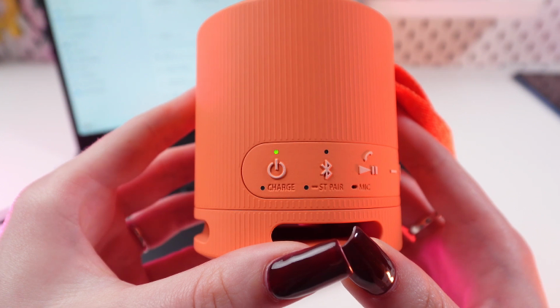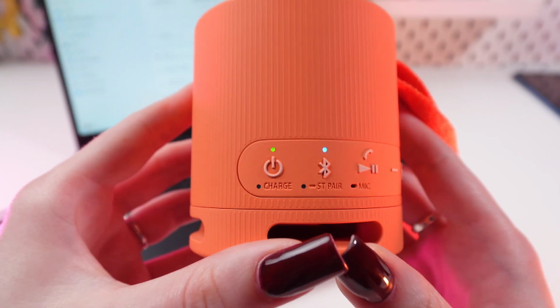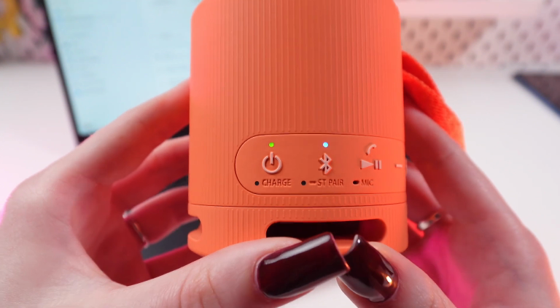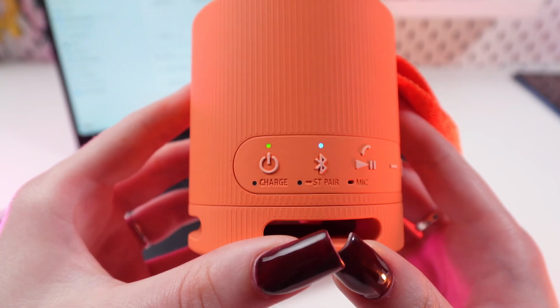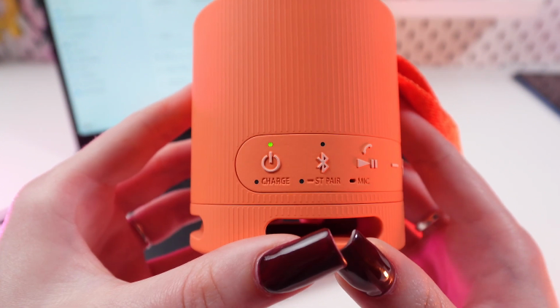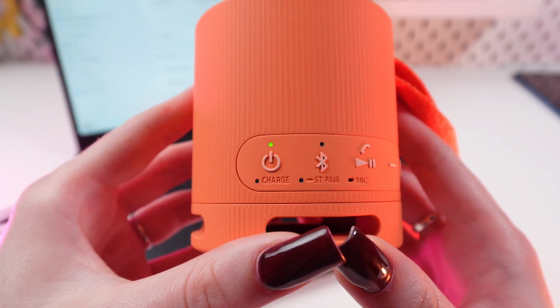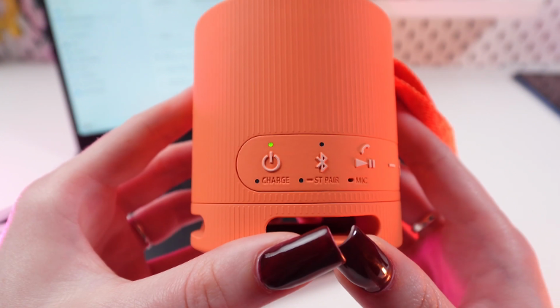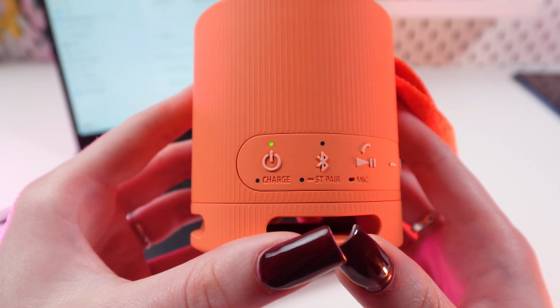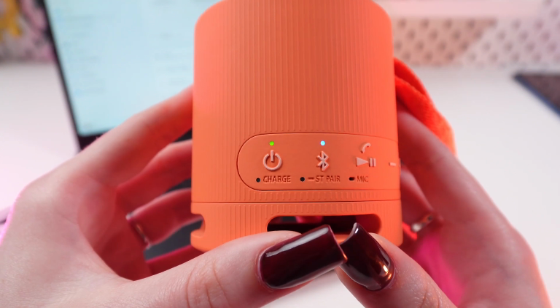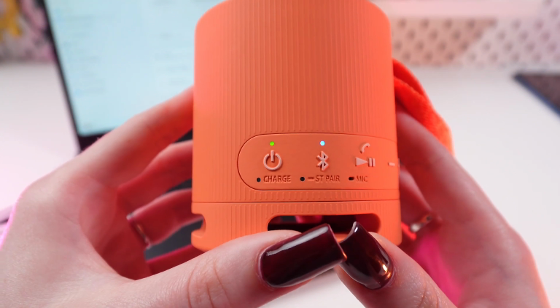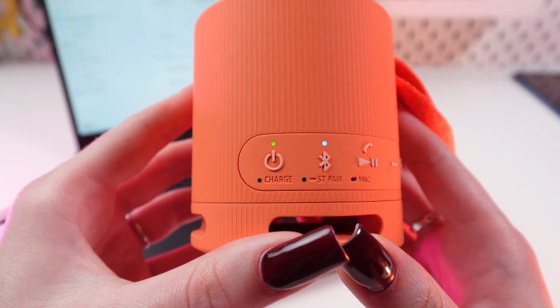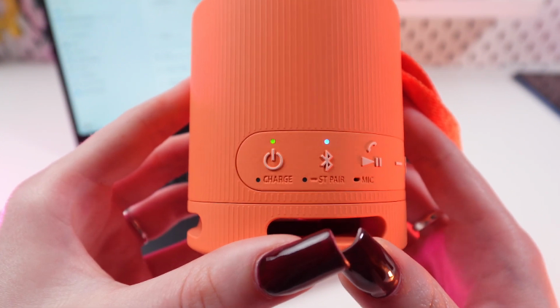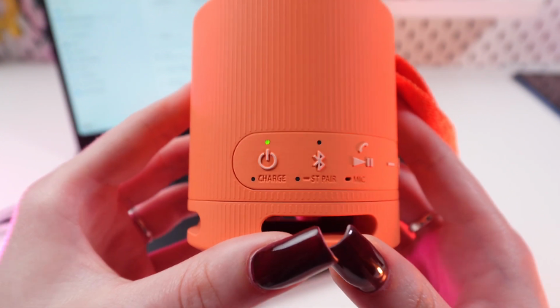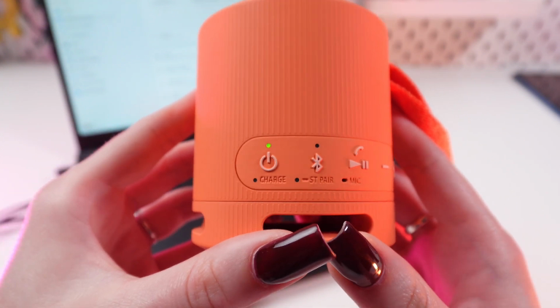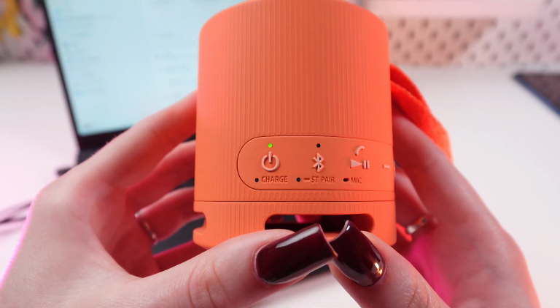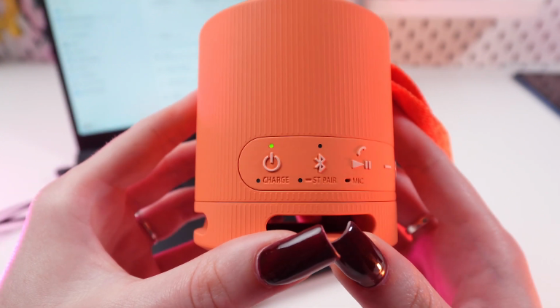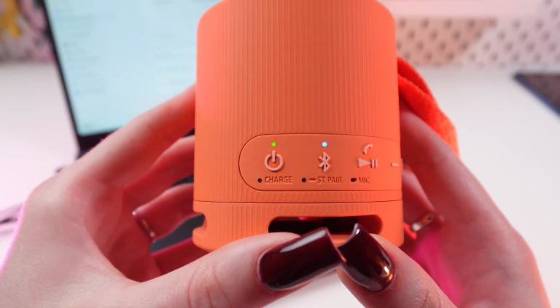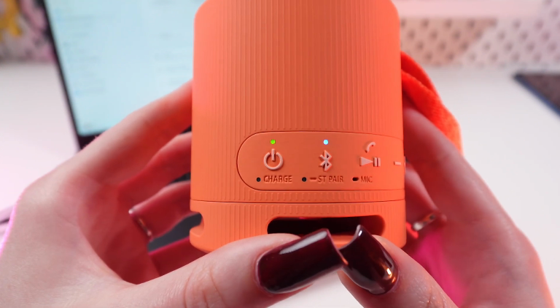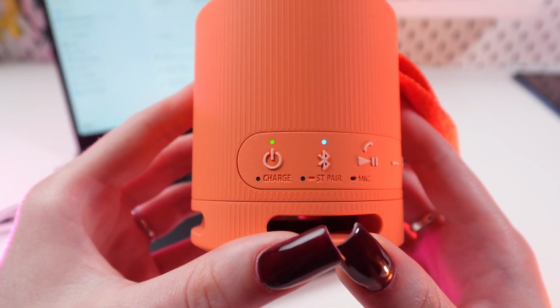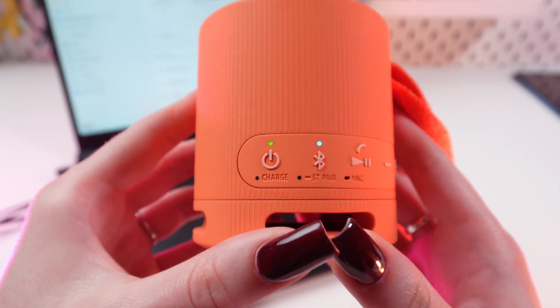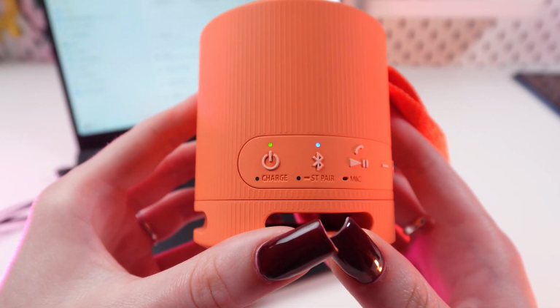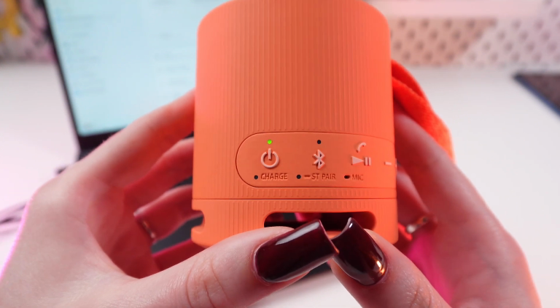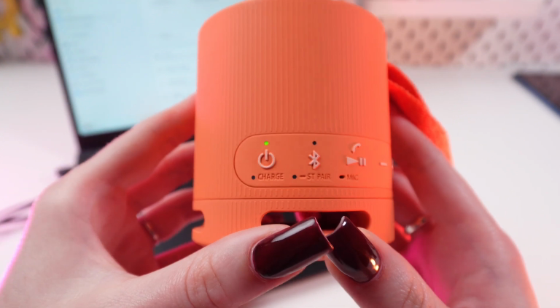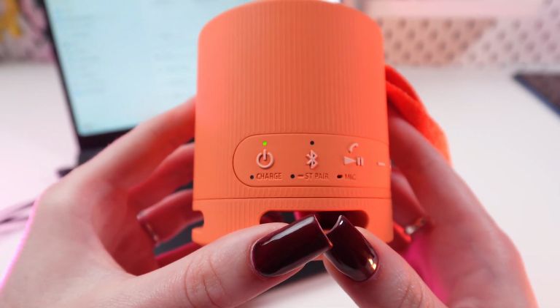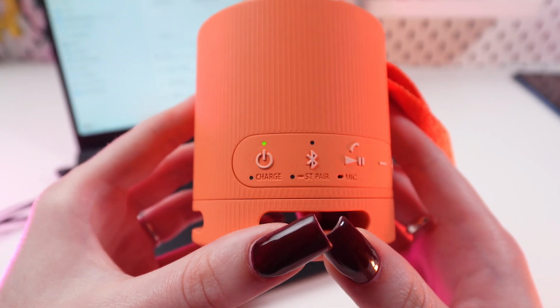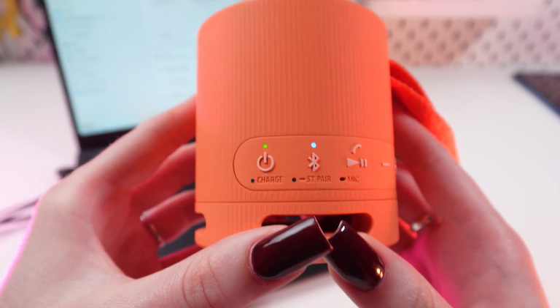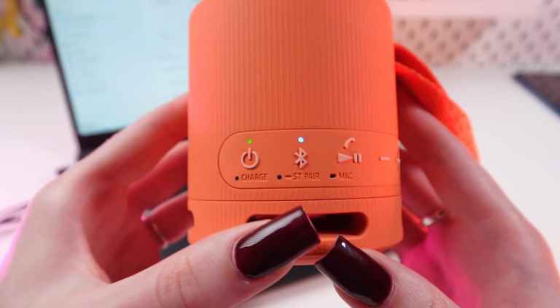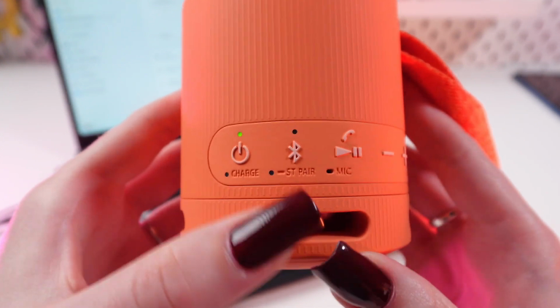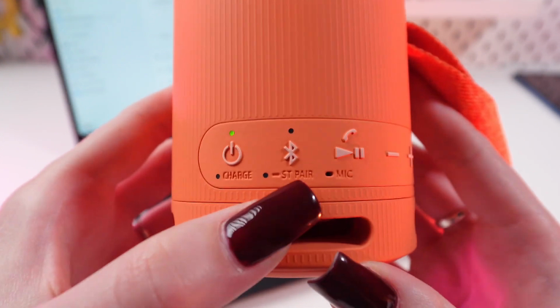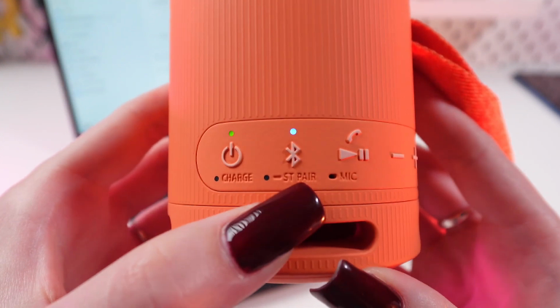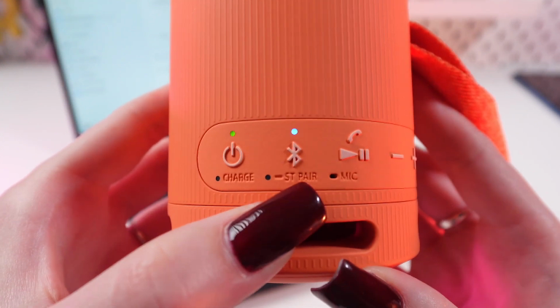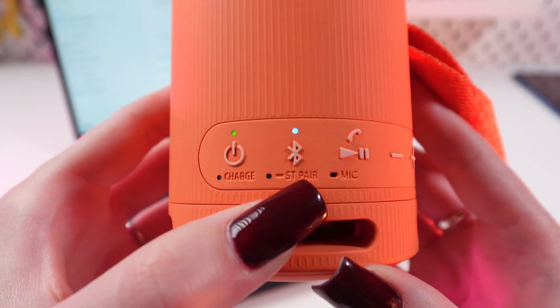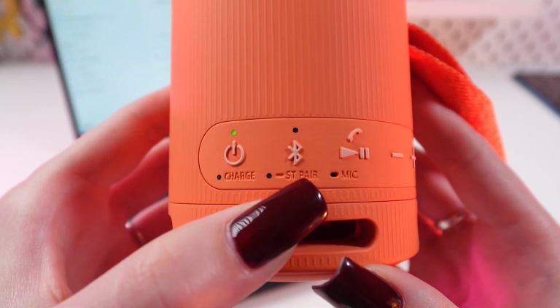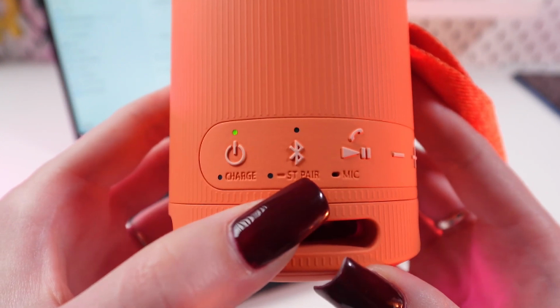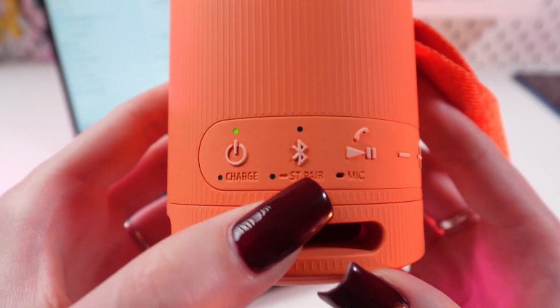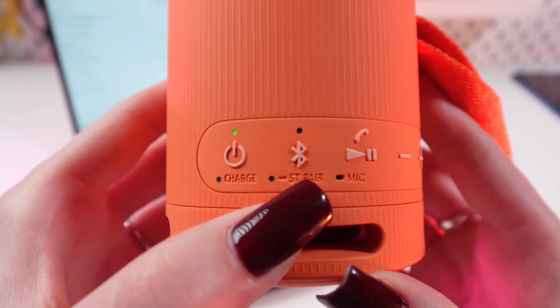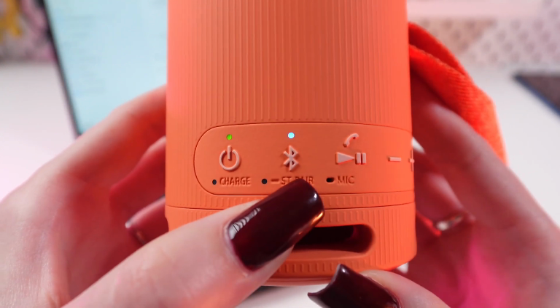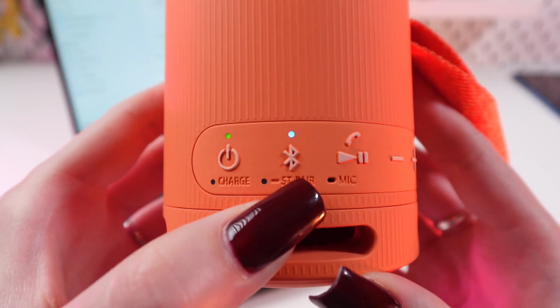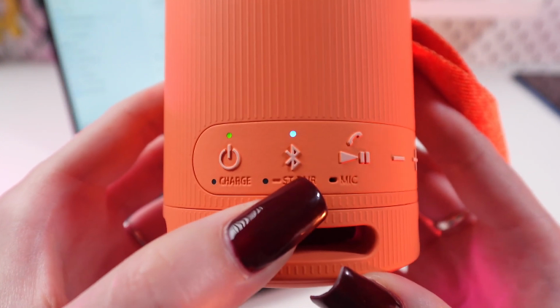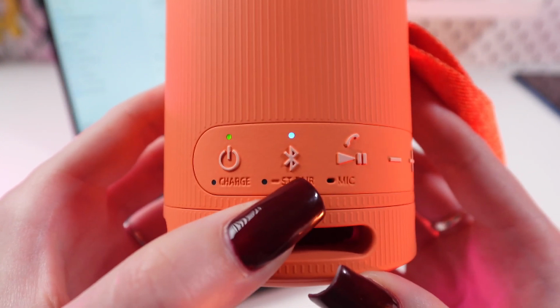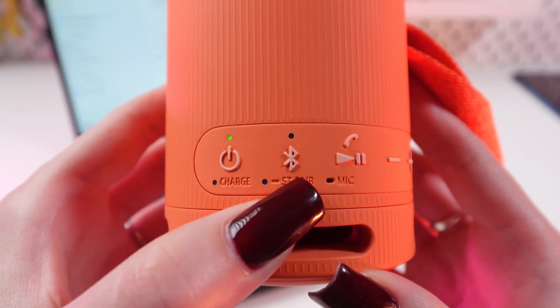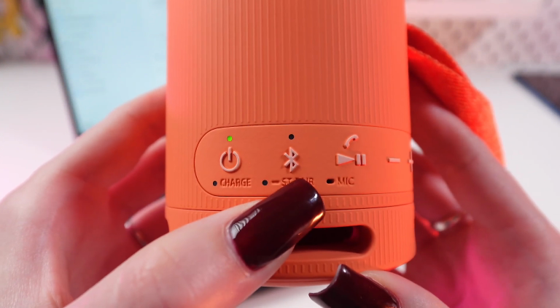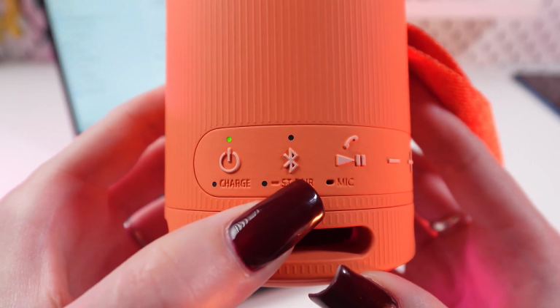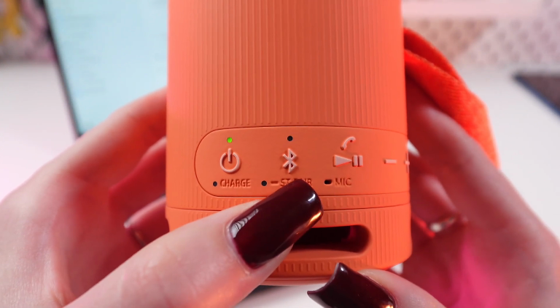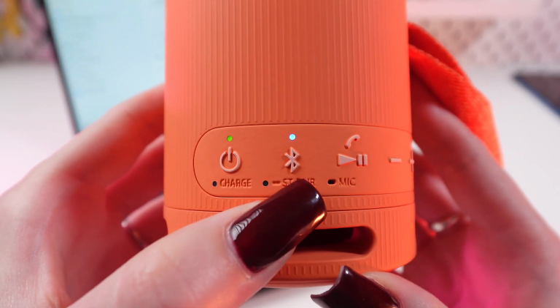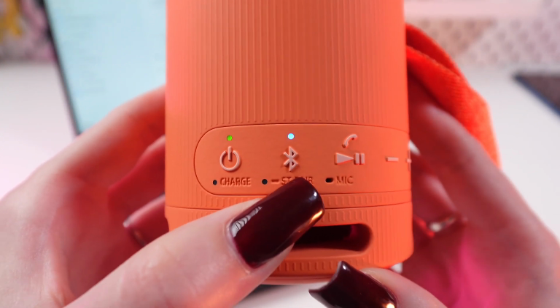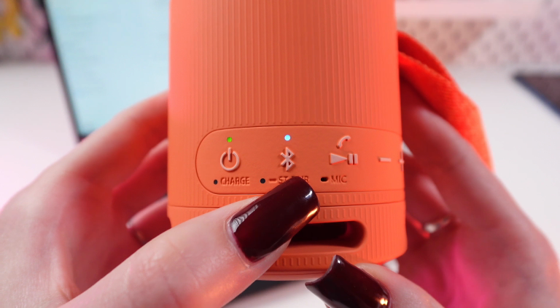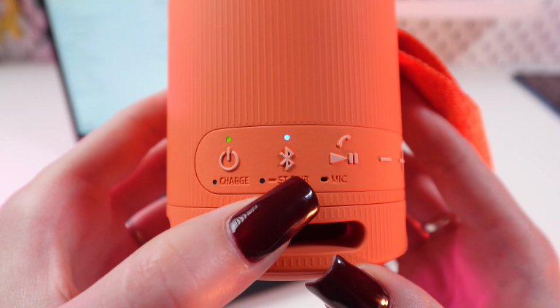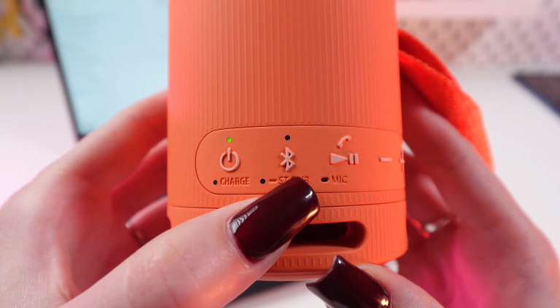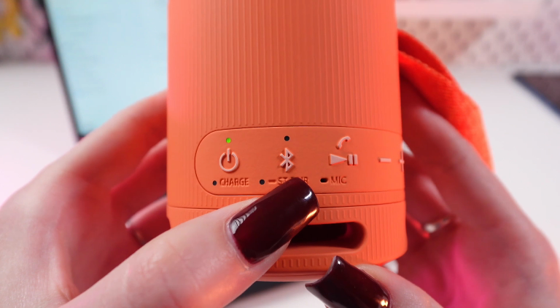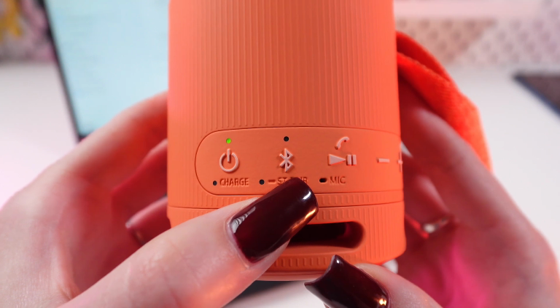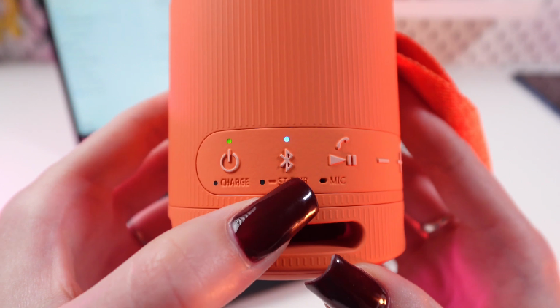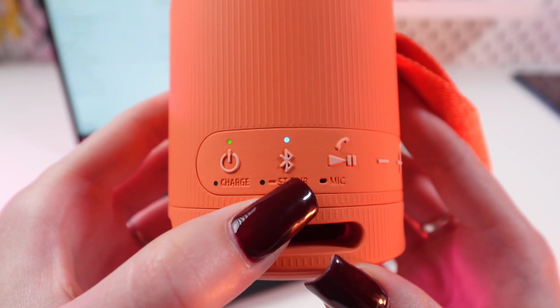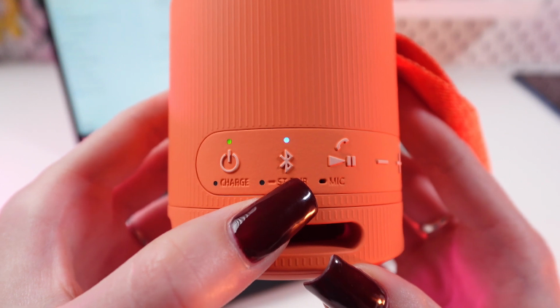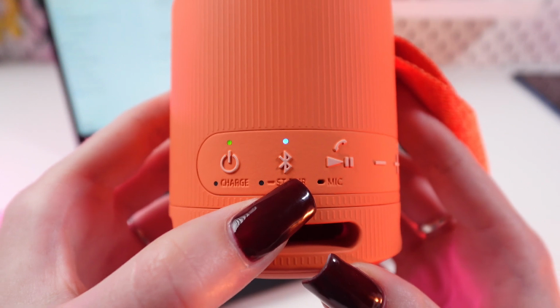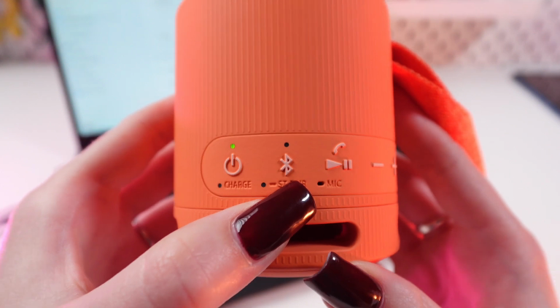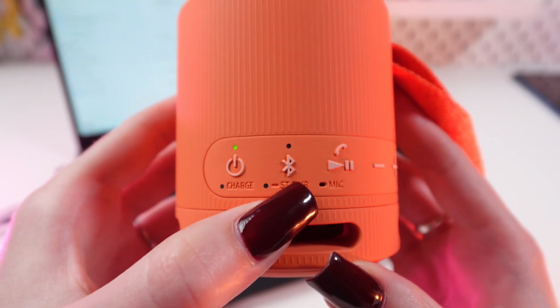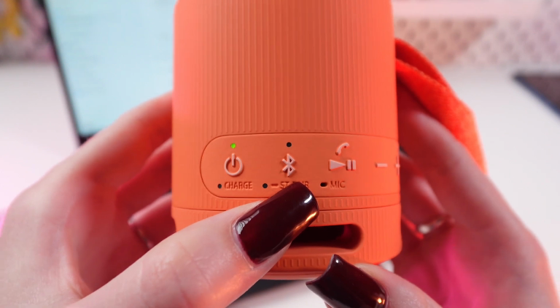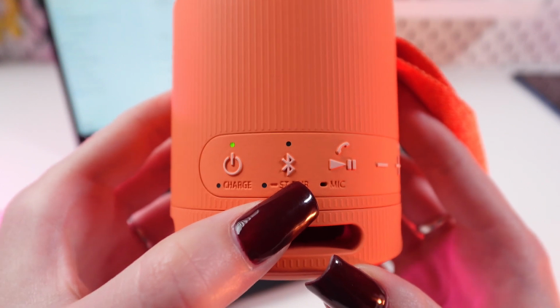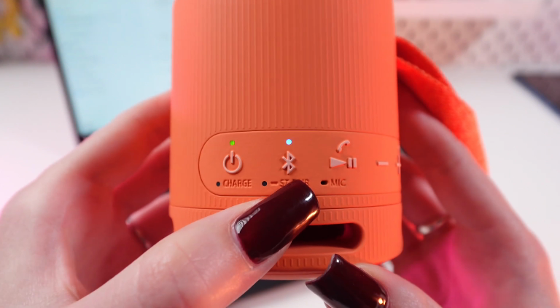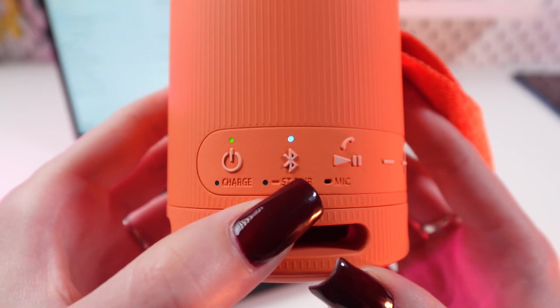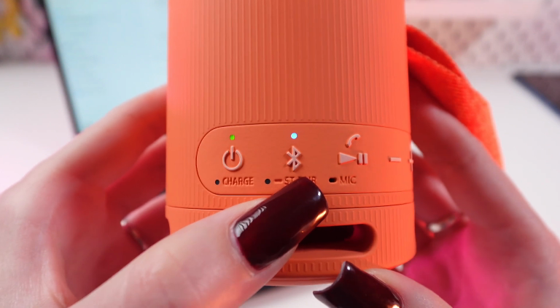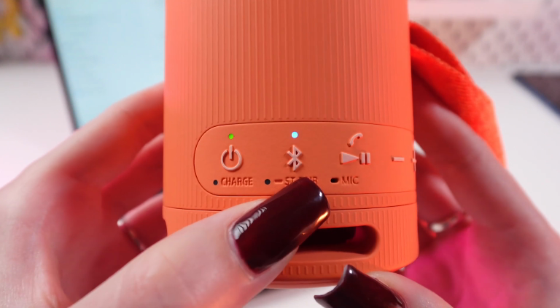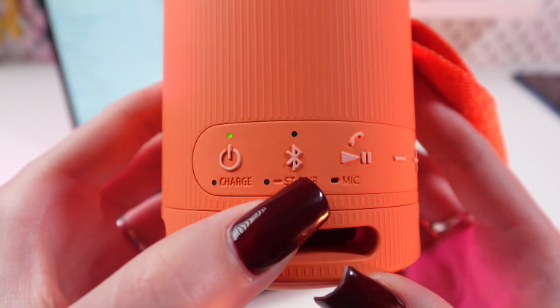Great! Now we need to connect it to our computer. We need to press this Bluetooth button till we hear the voice signal.